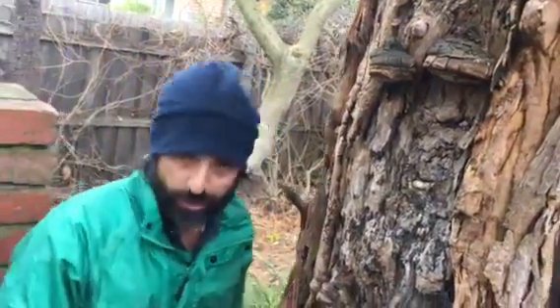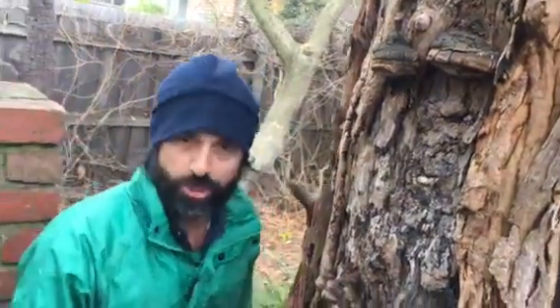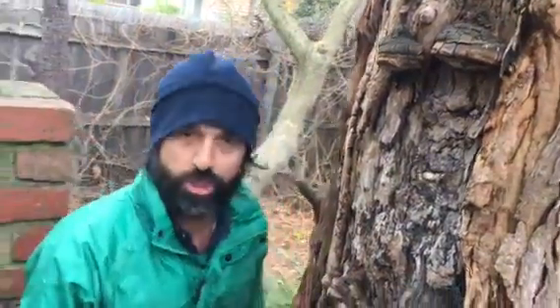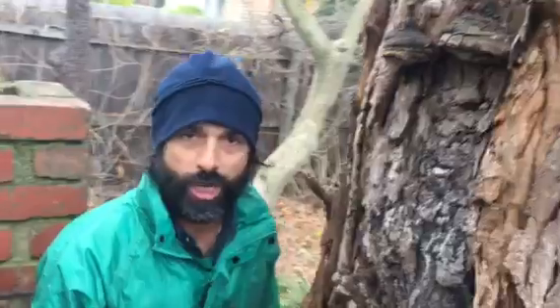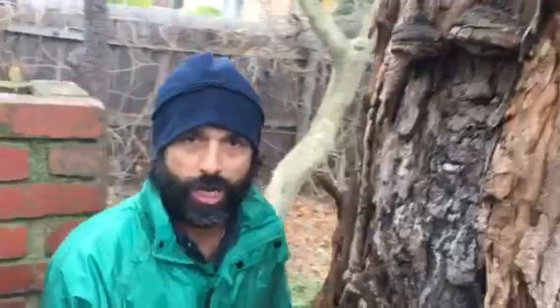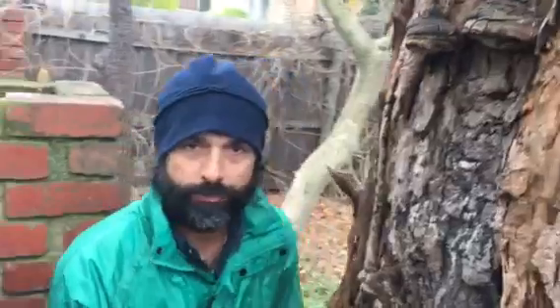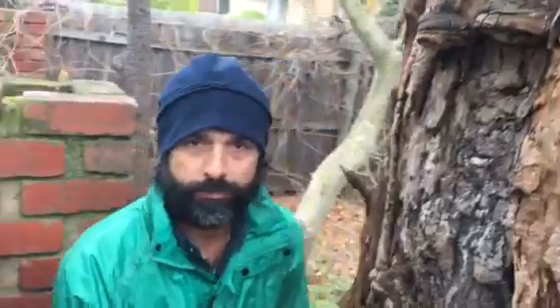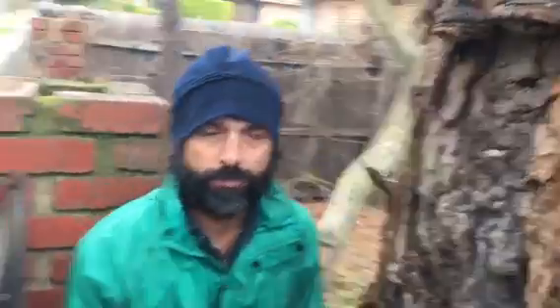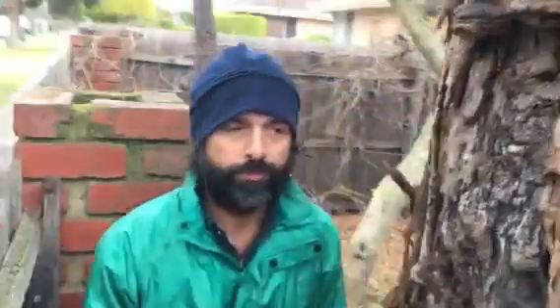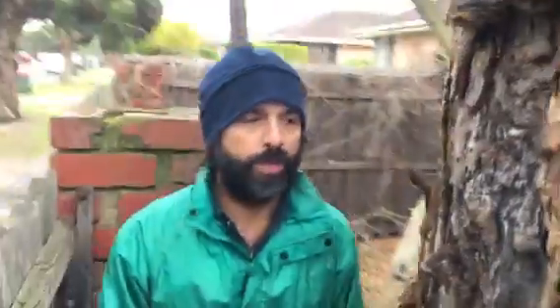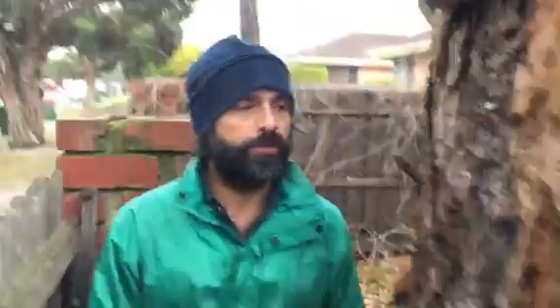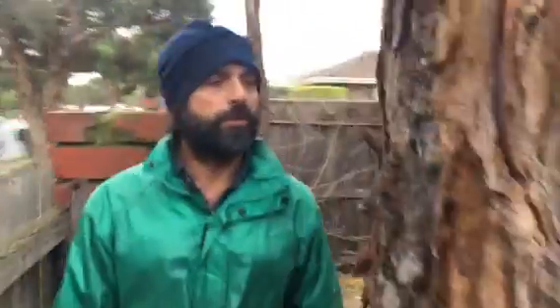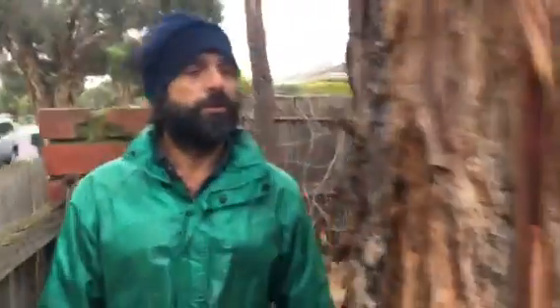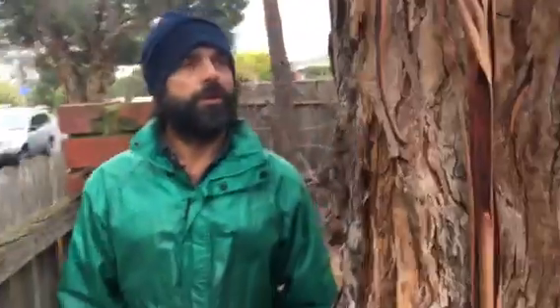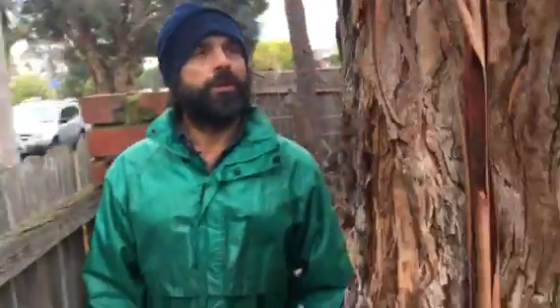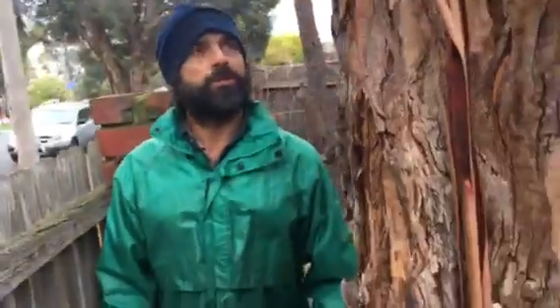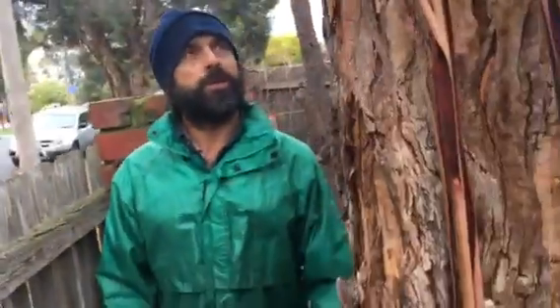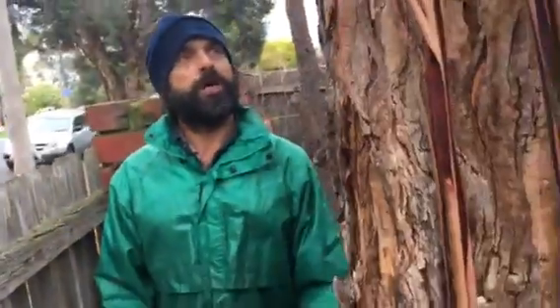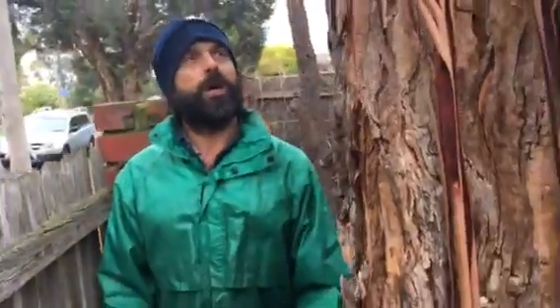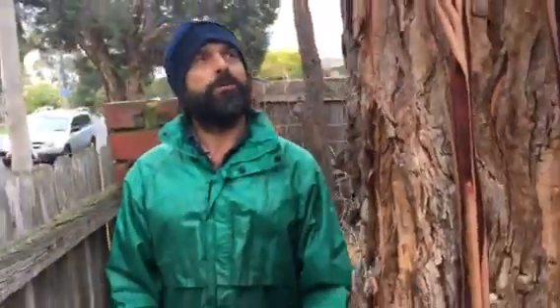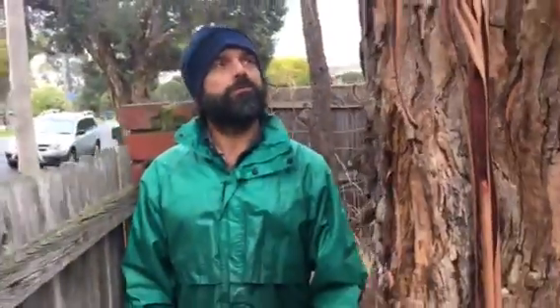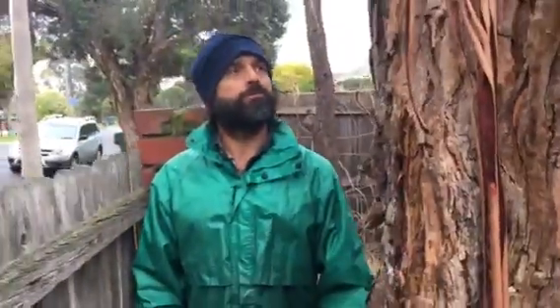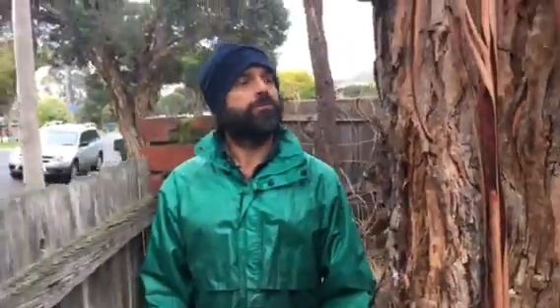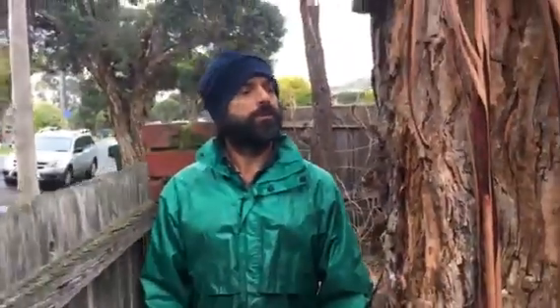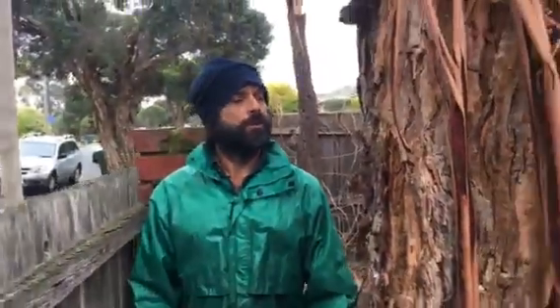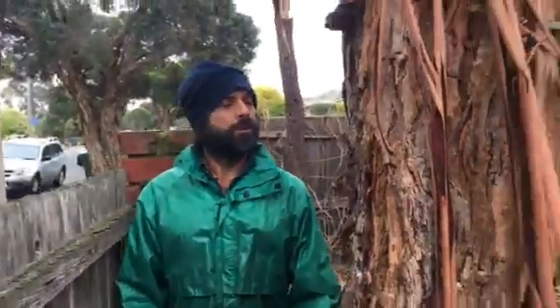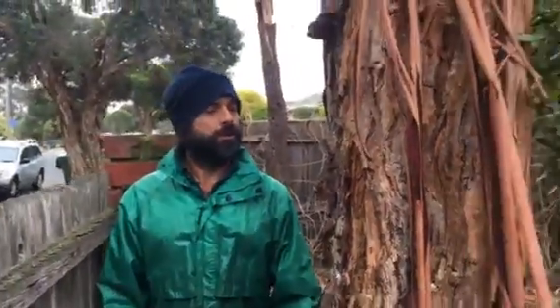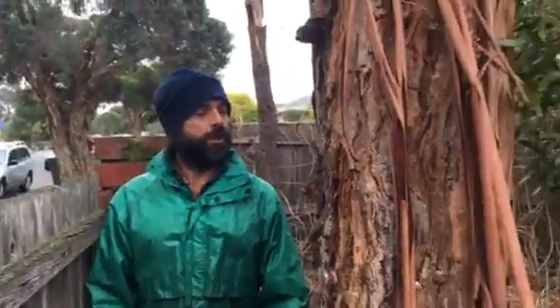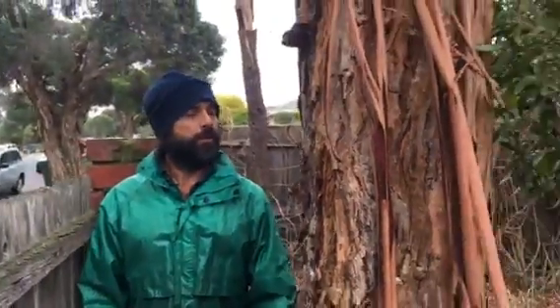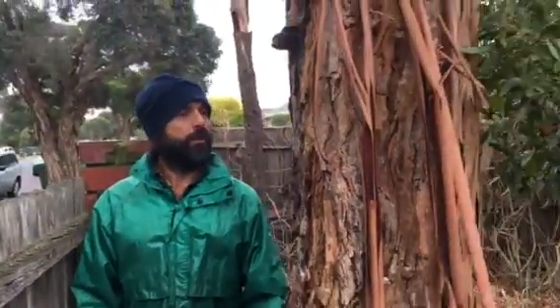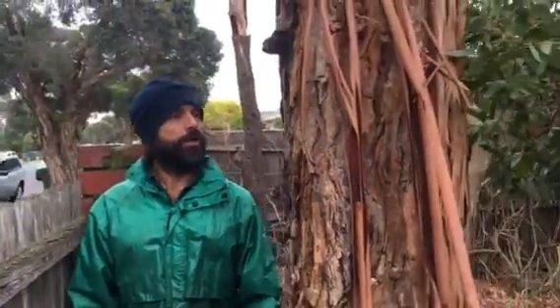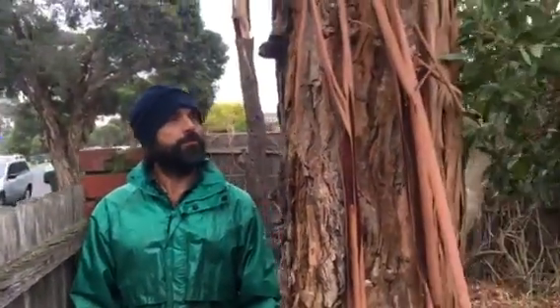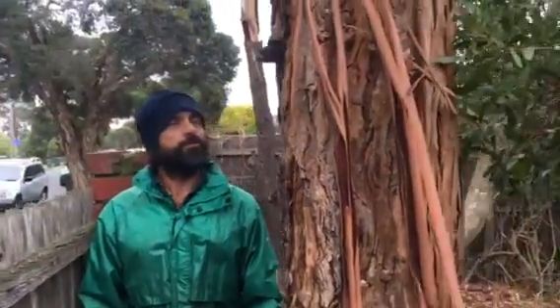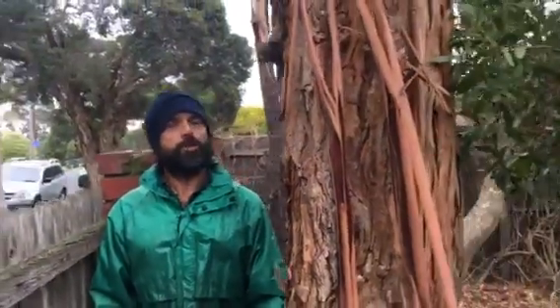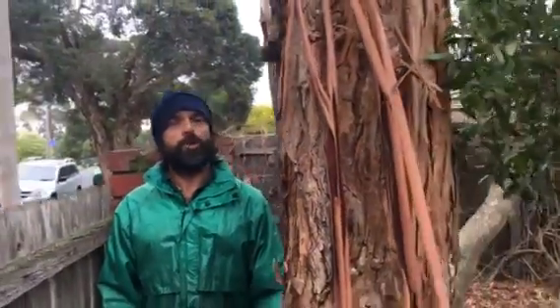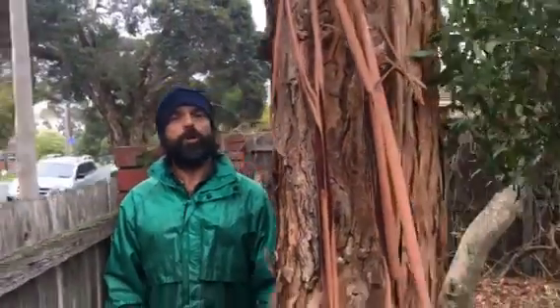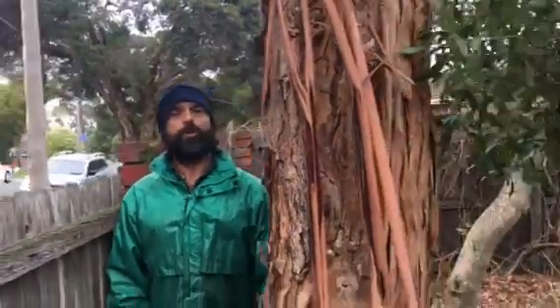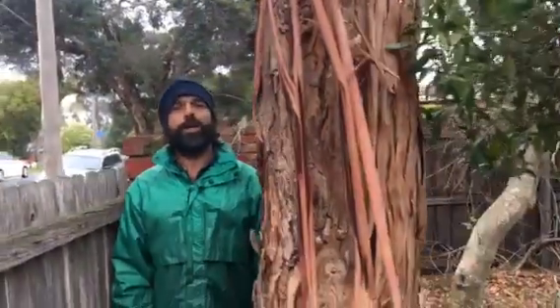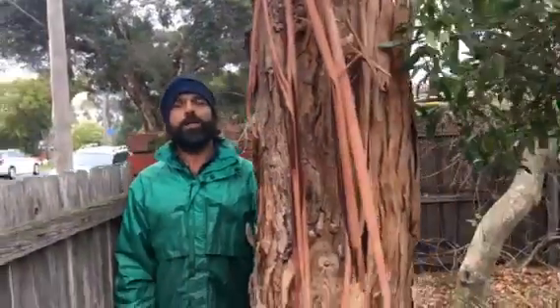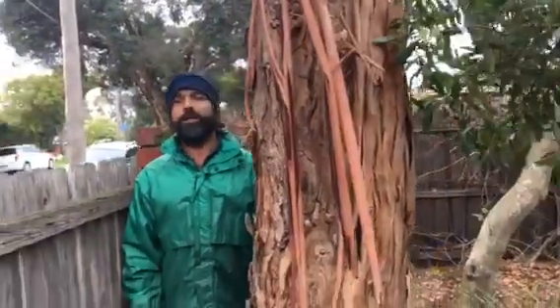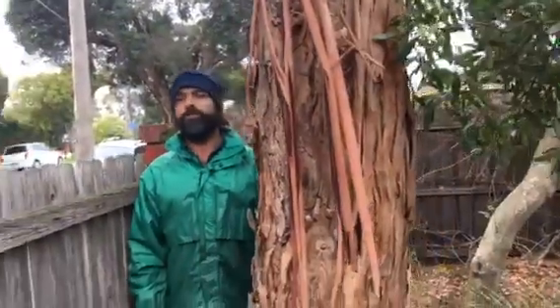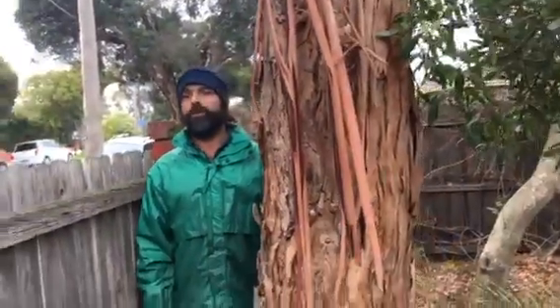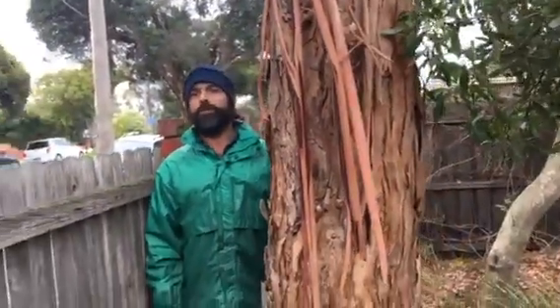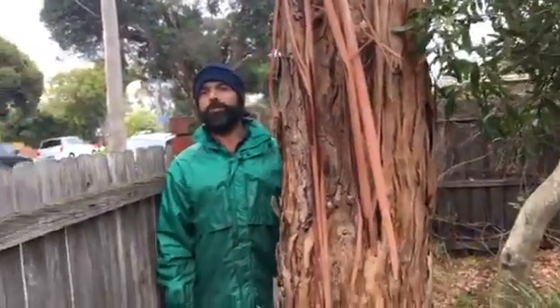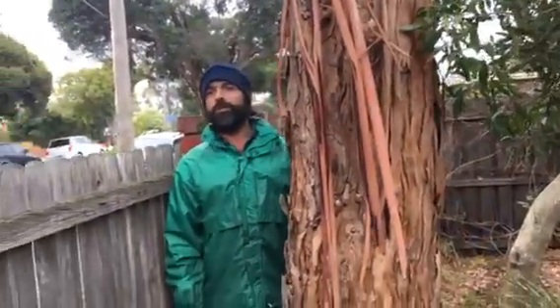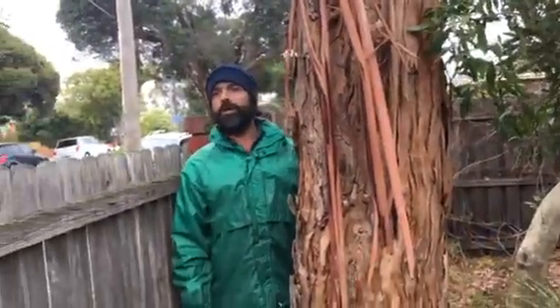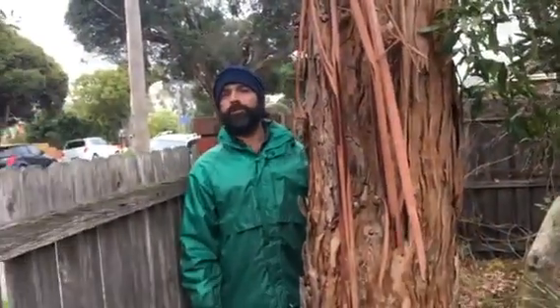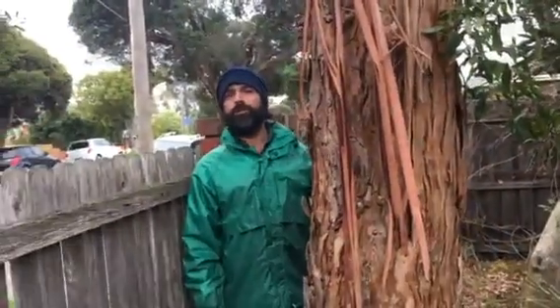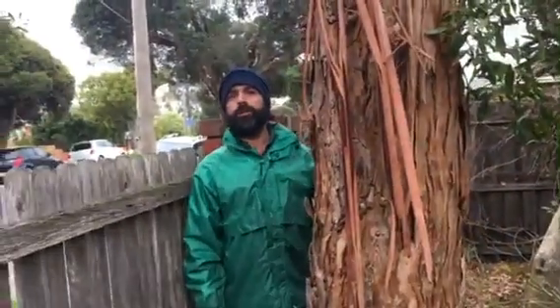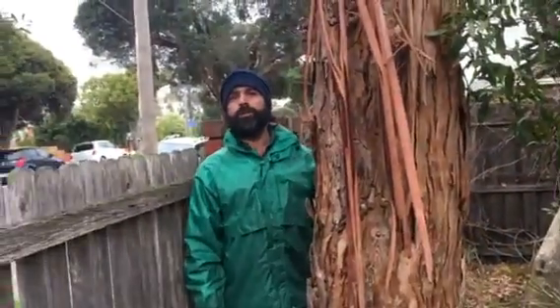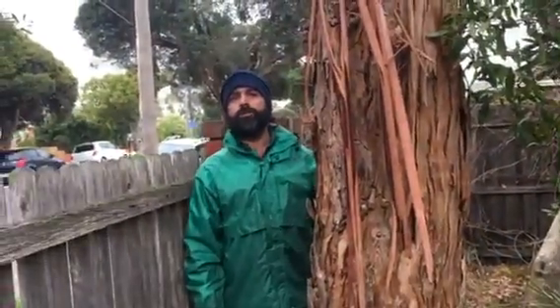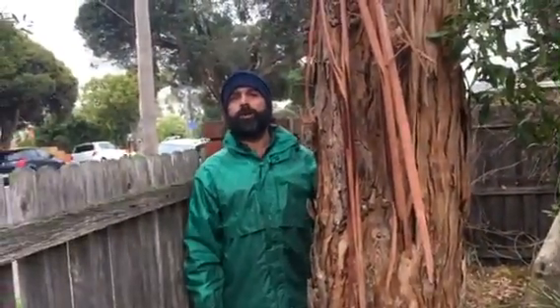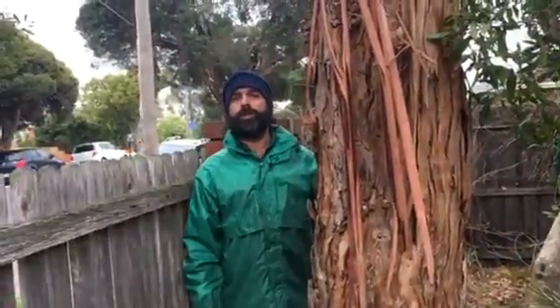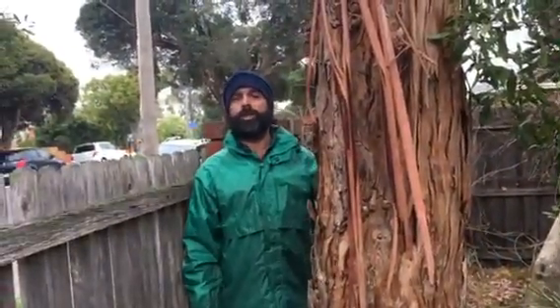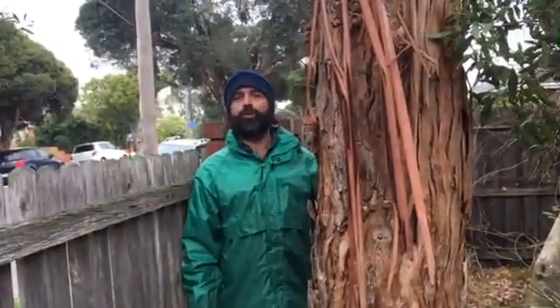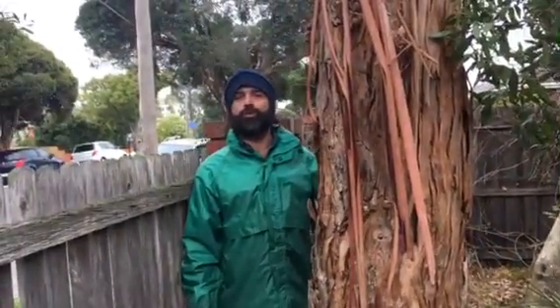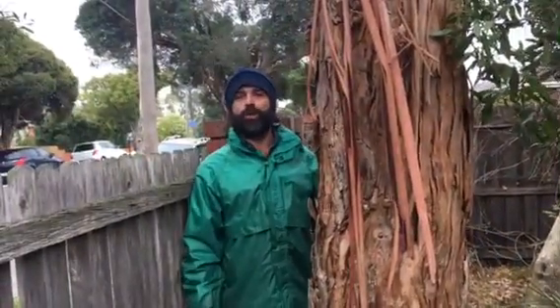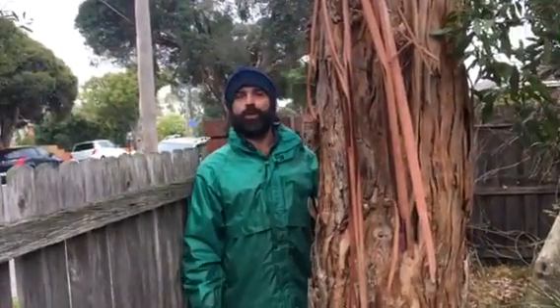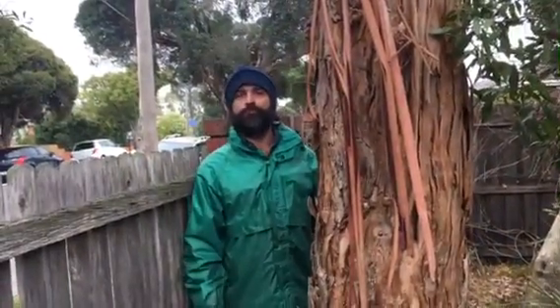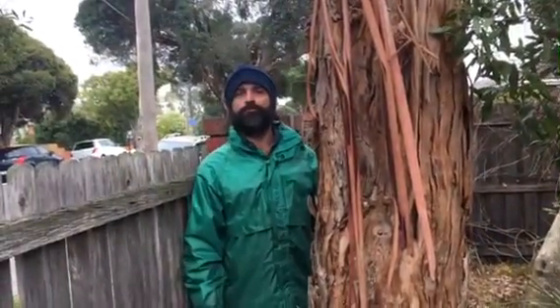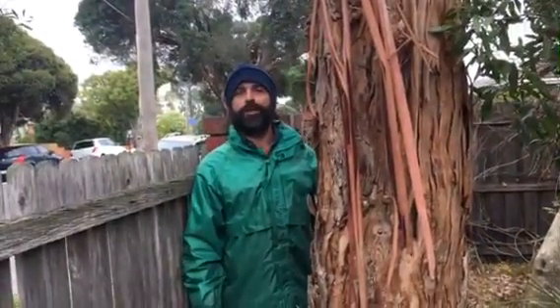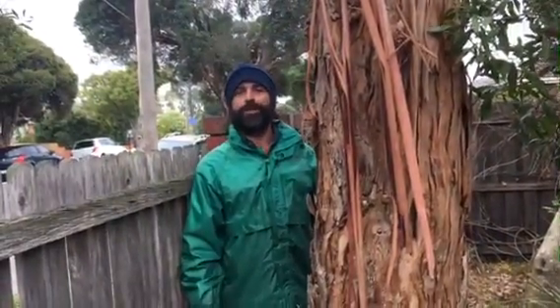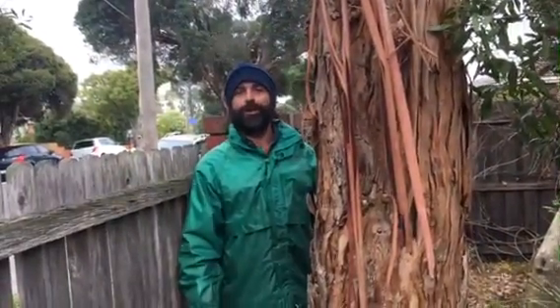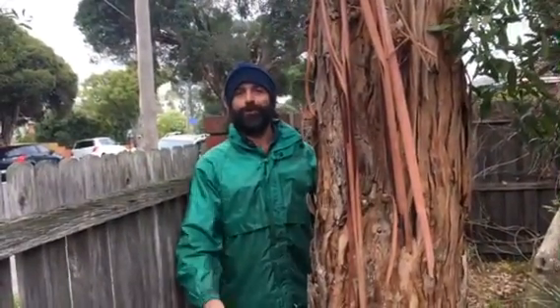It's a shame, but it's got to go. Call me if you want me to have a look and diagnose your tree. Thank you.